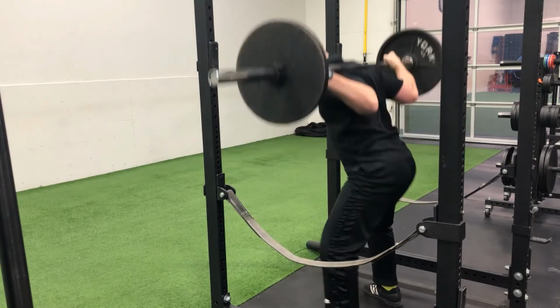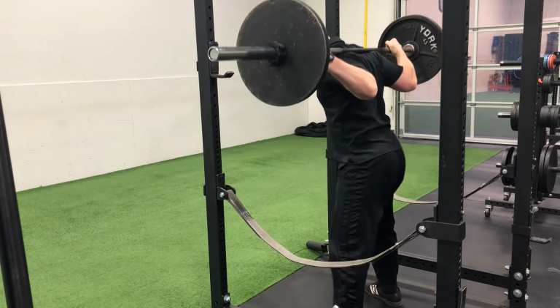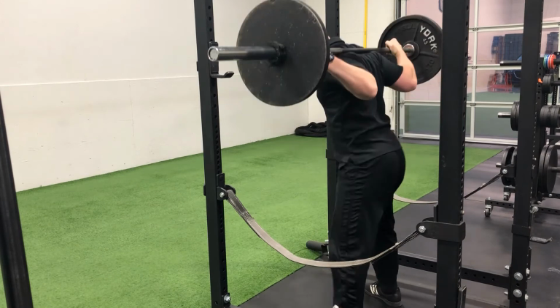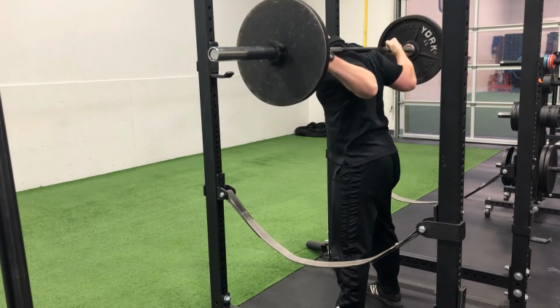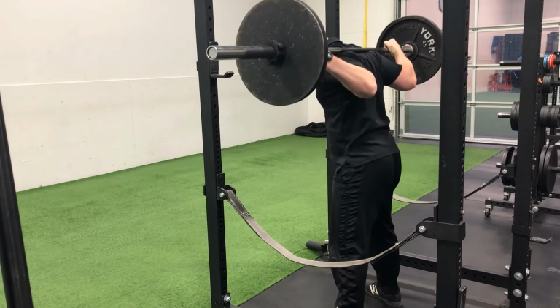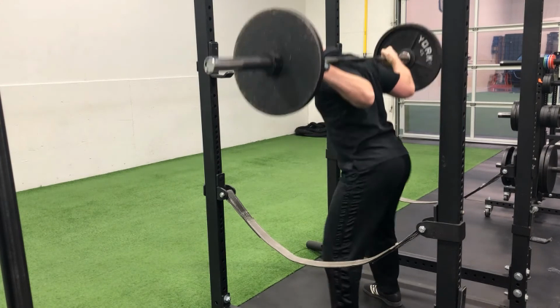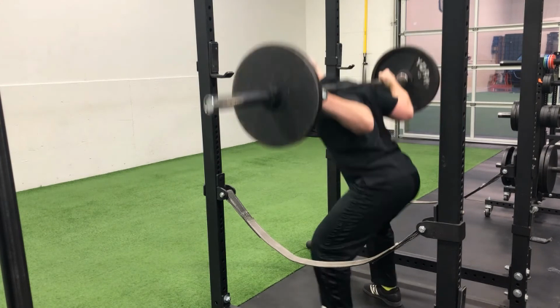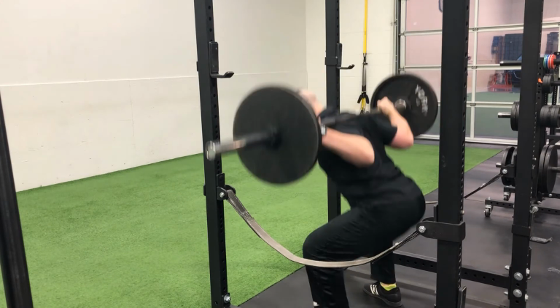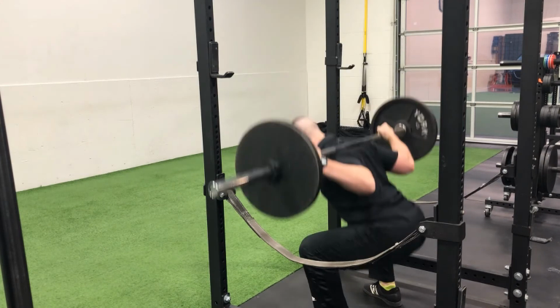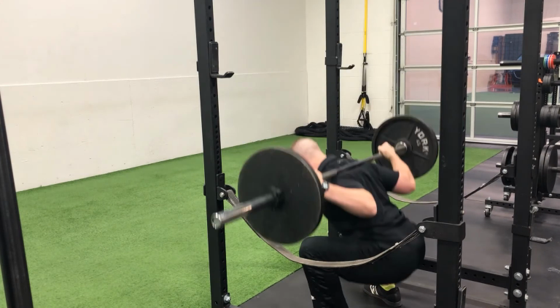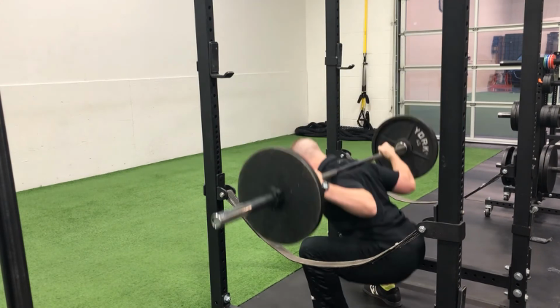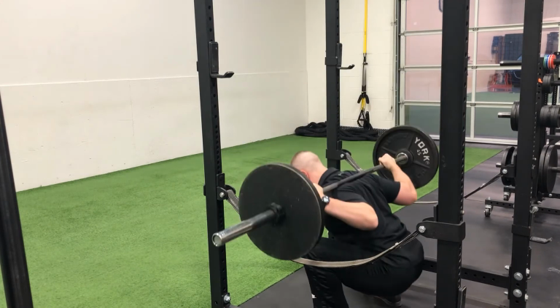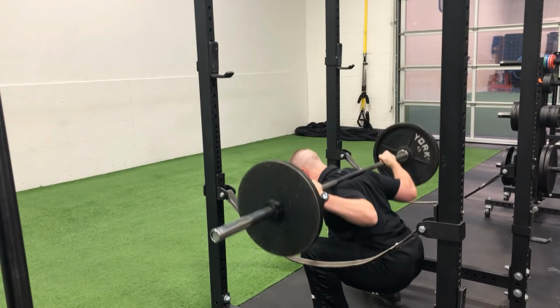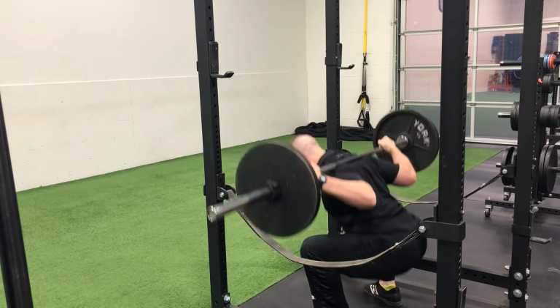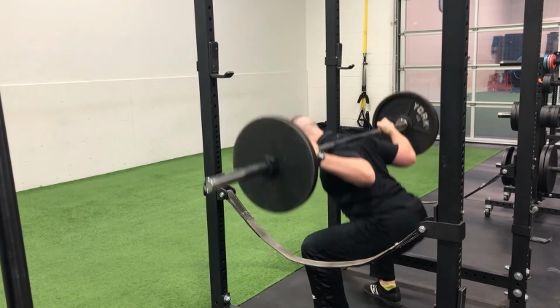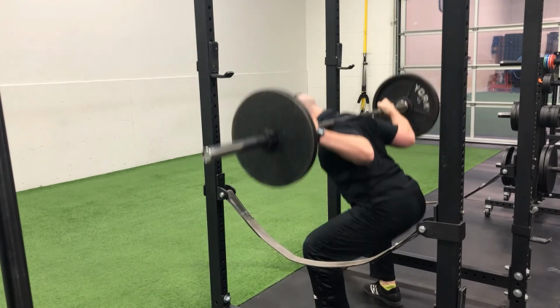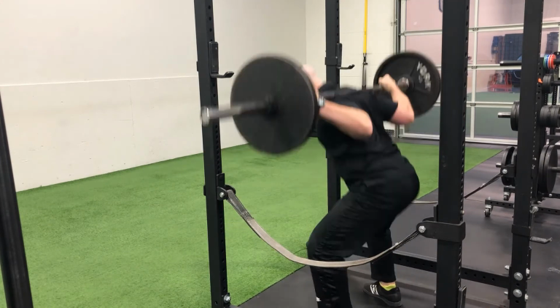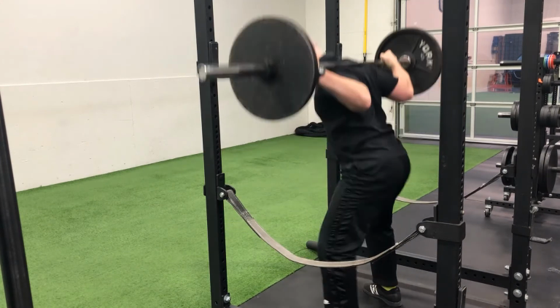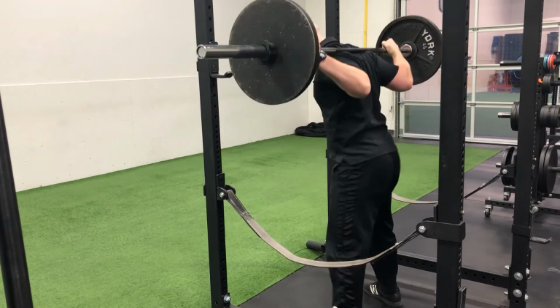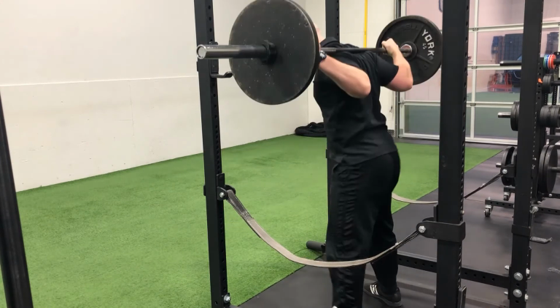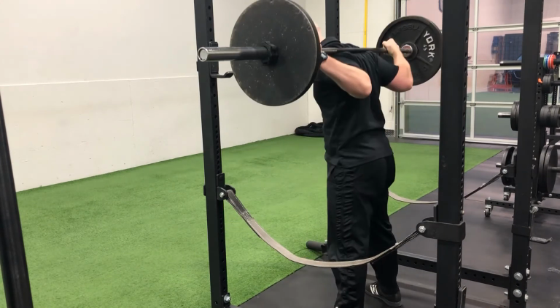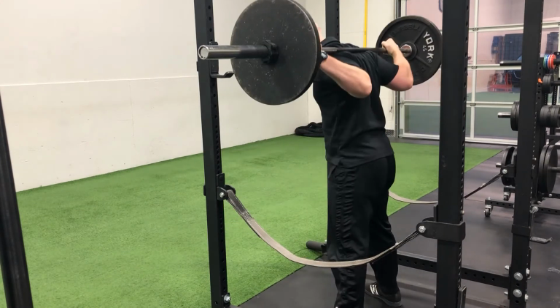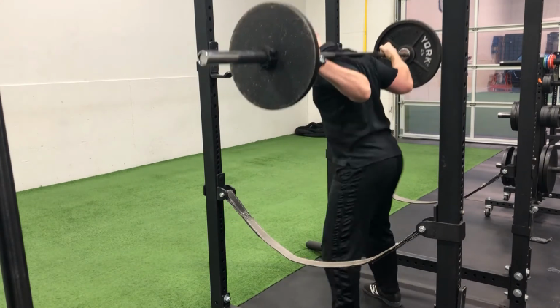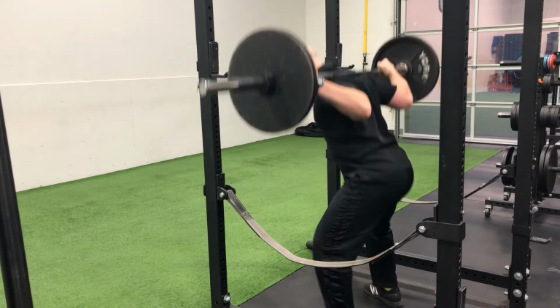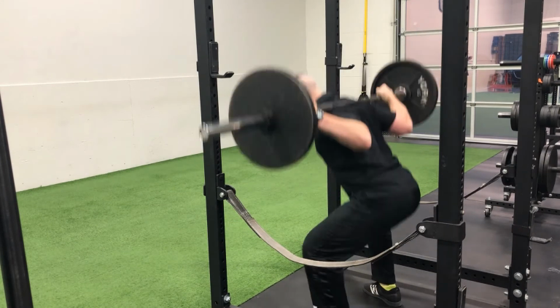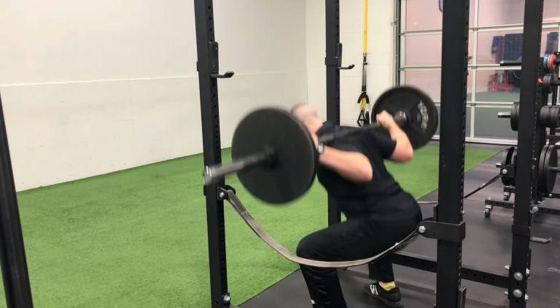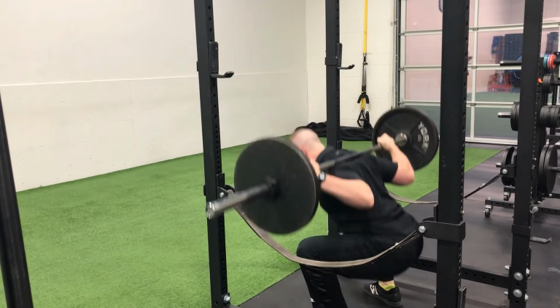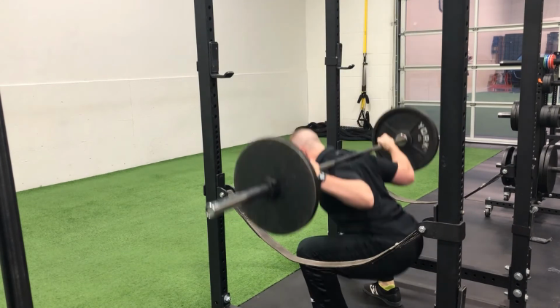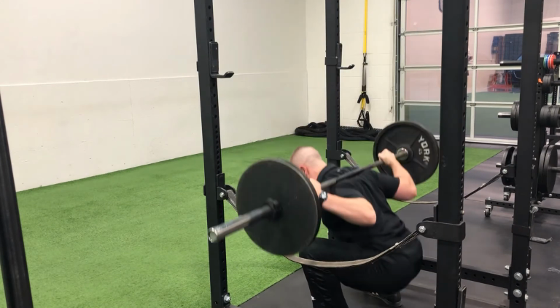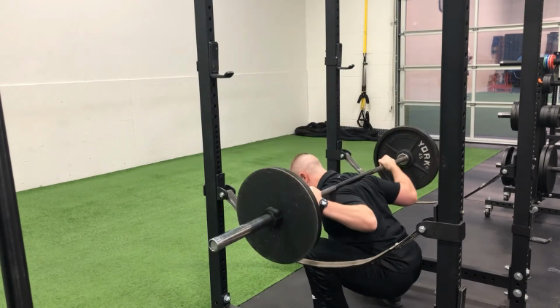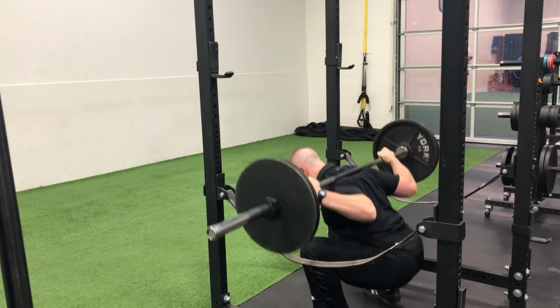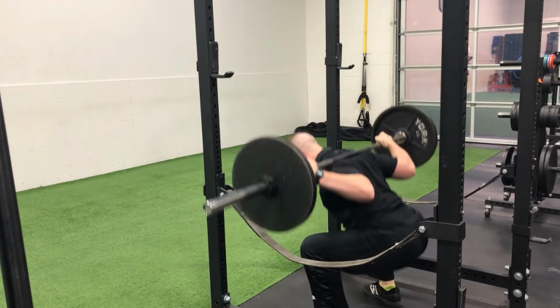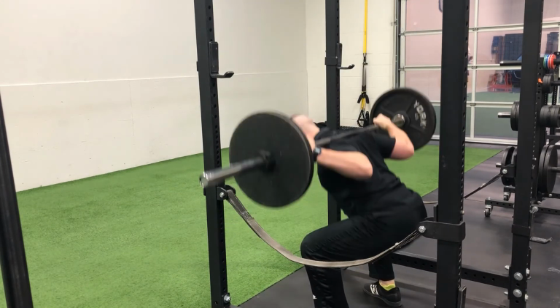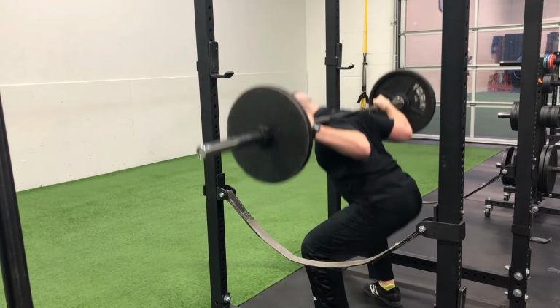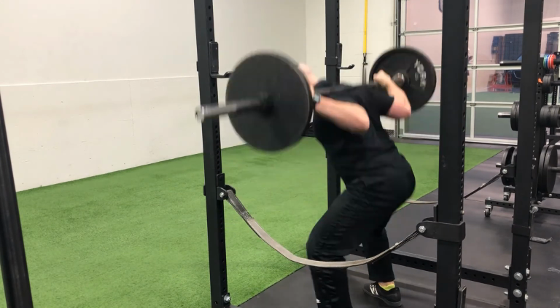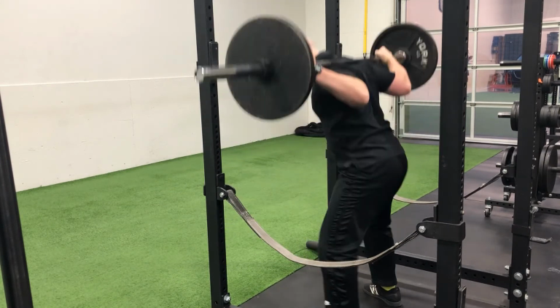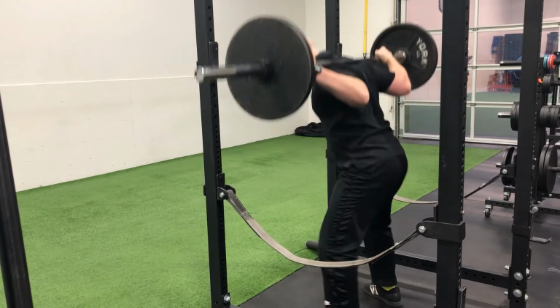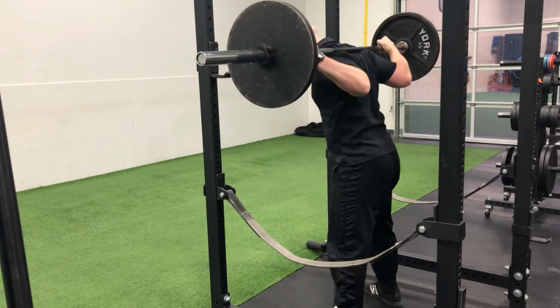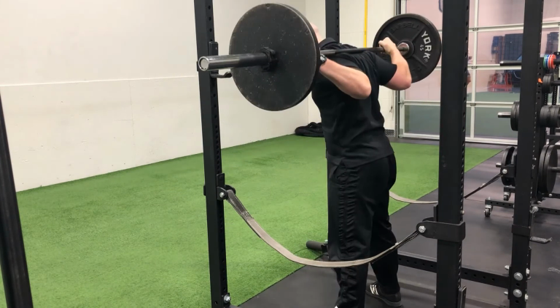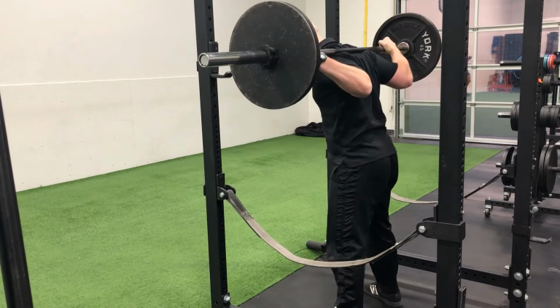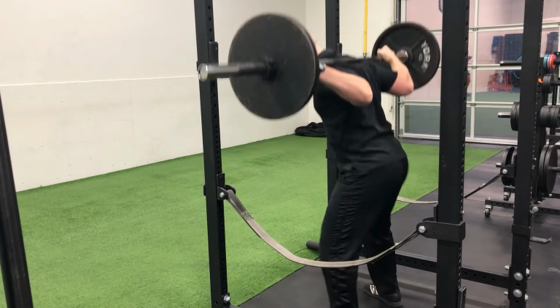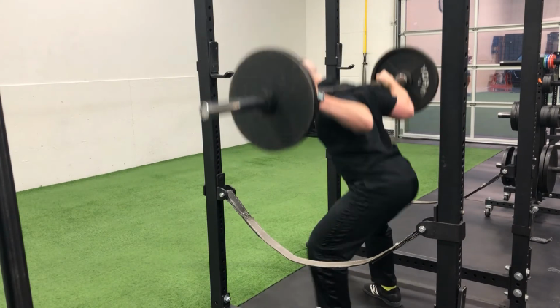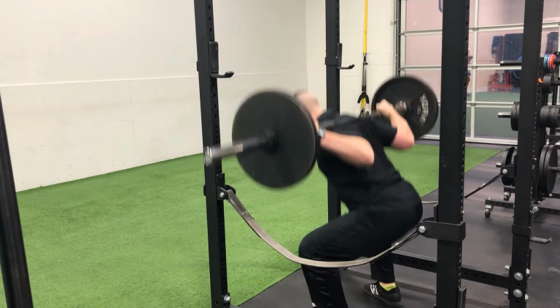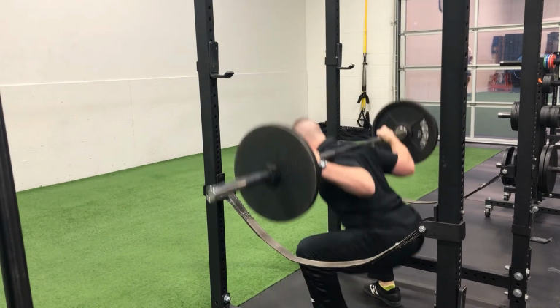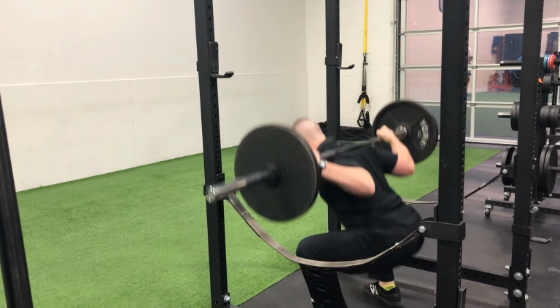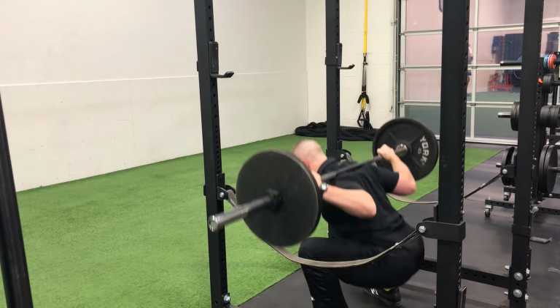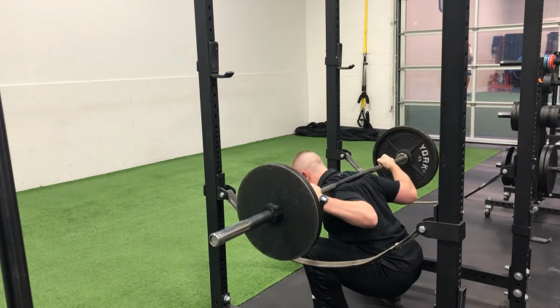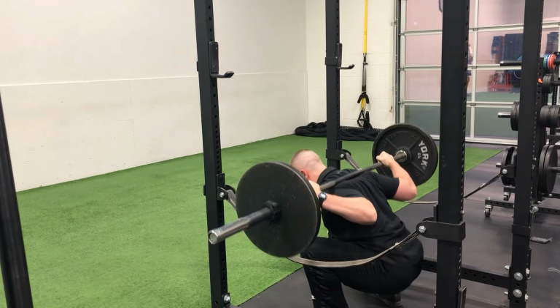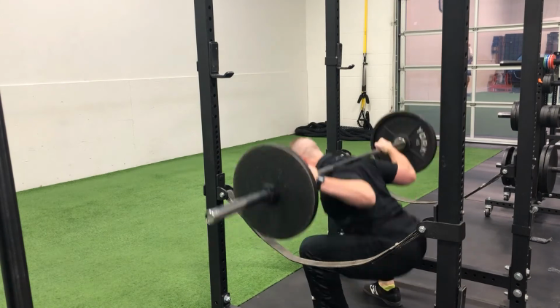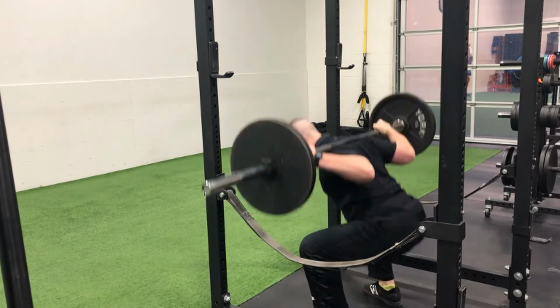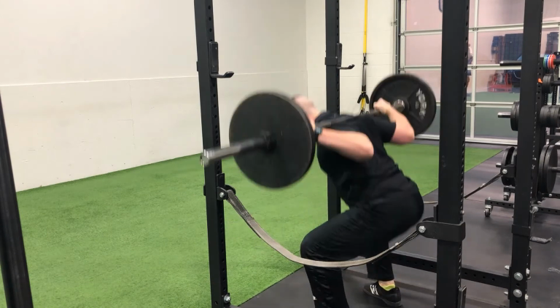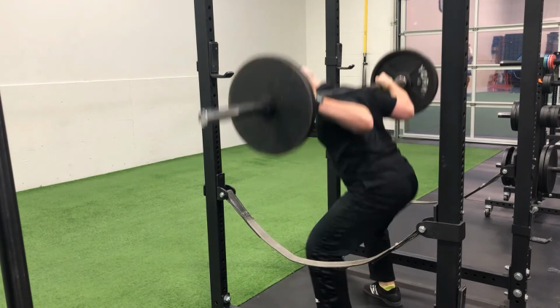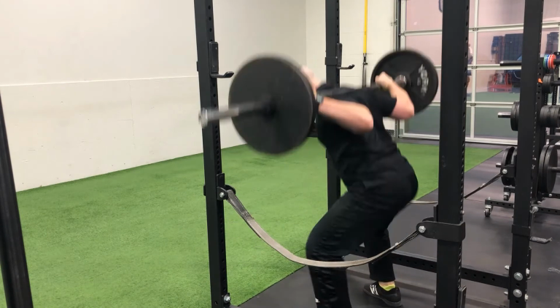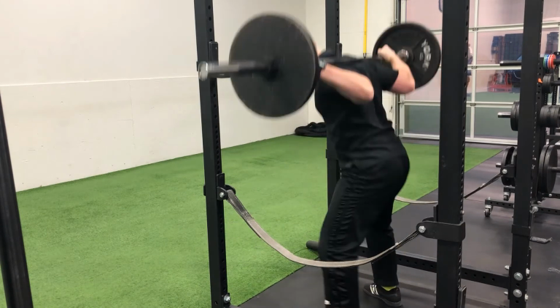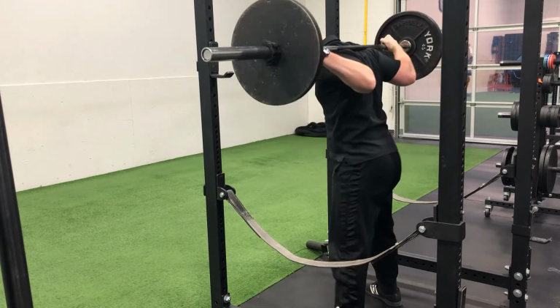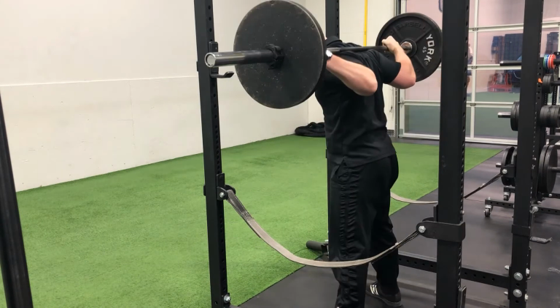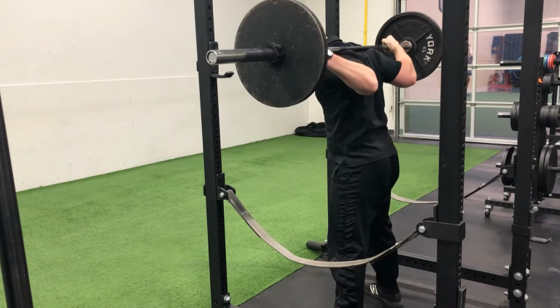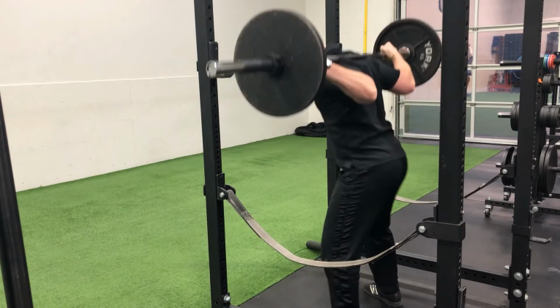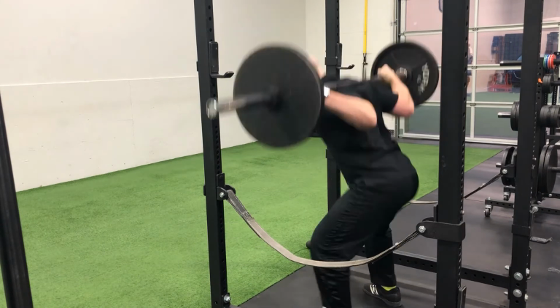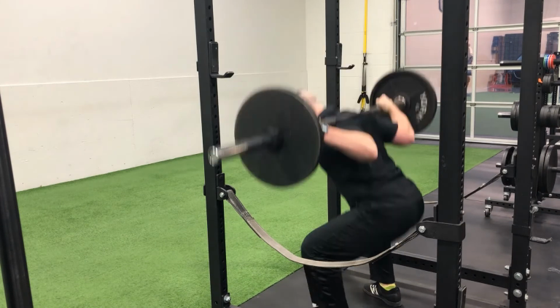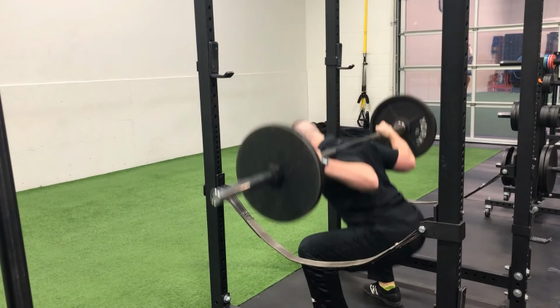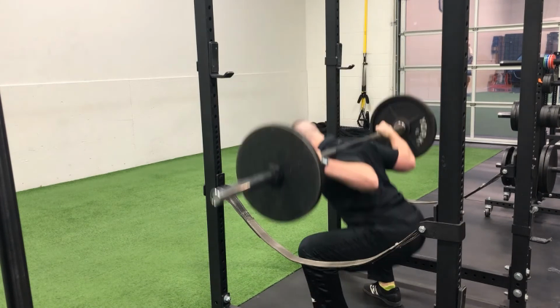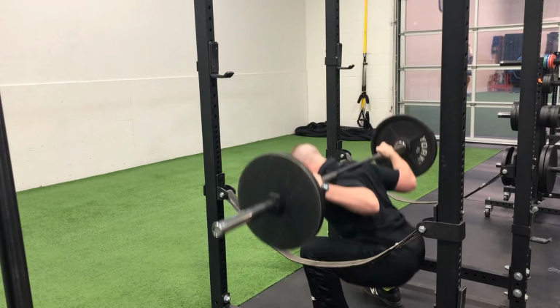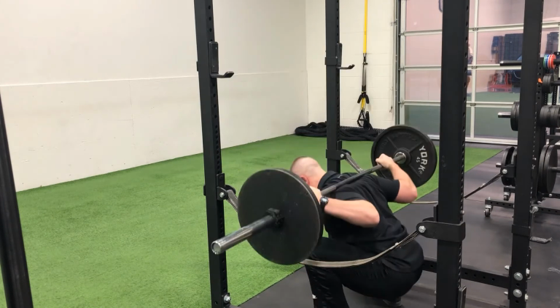Squeeze the glutes and then drive the knees out and the hips back as you execute a full range of motion squat, keeping the knees in line with the toes throughout the entire rep.